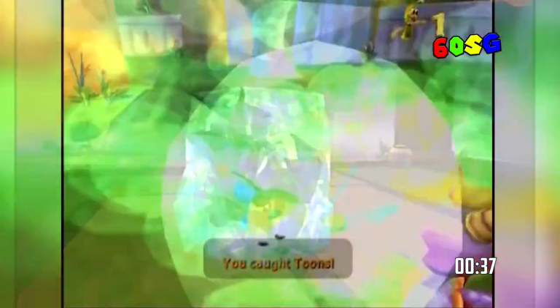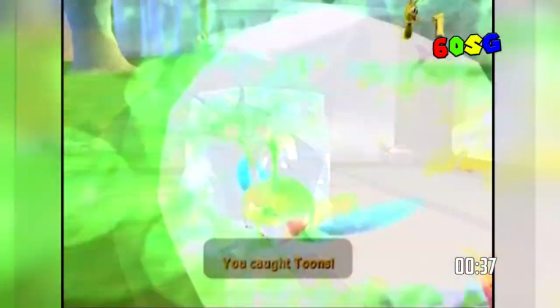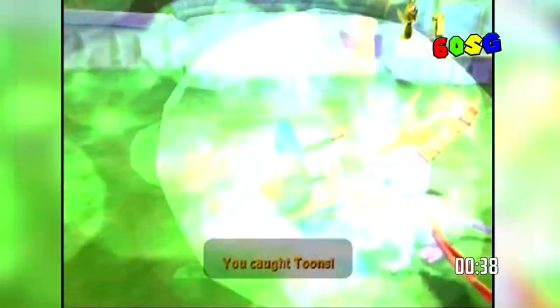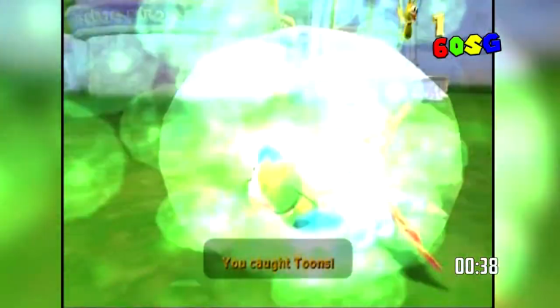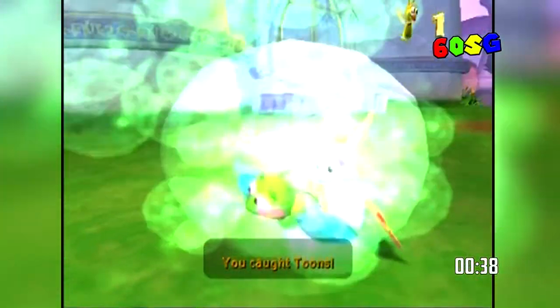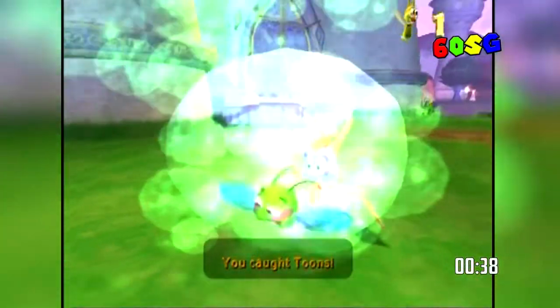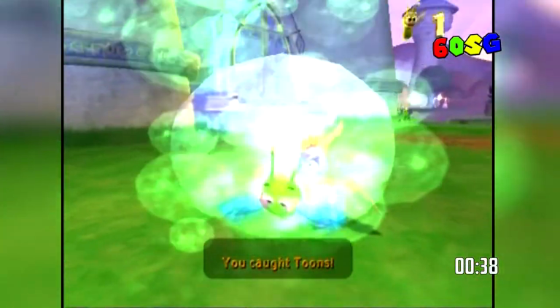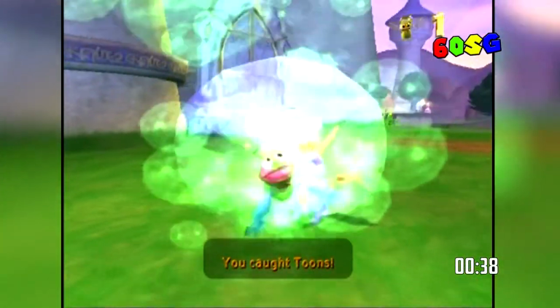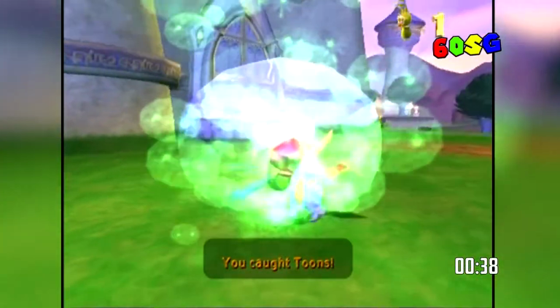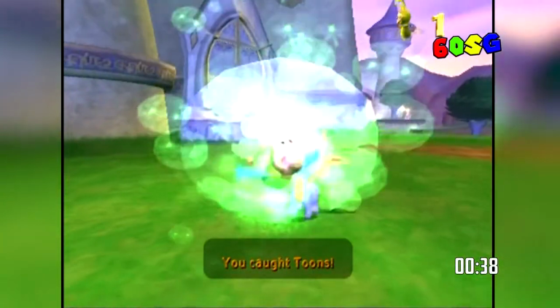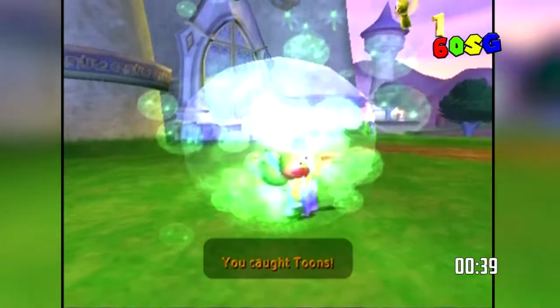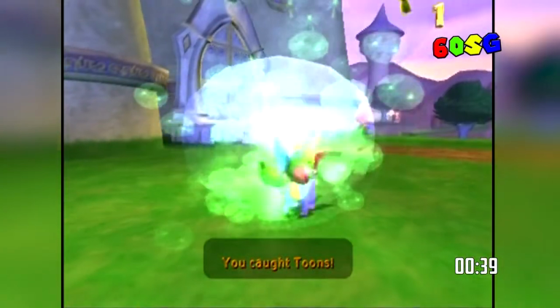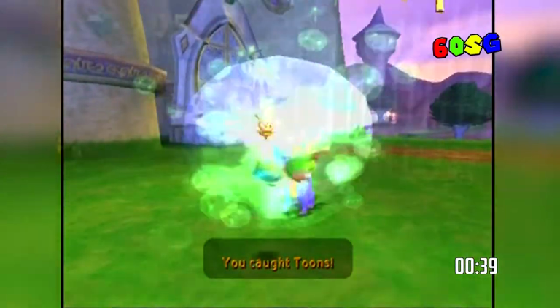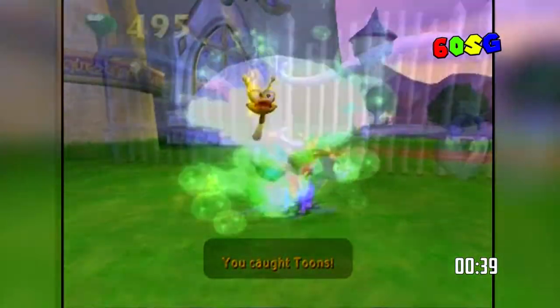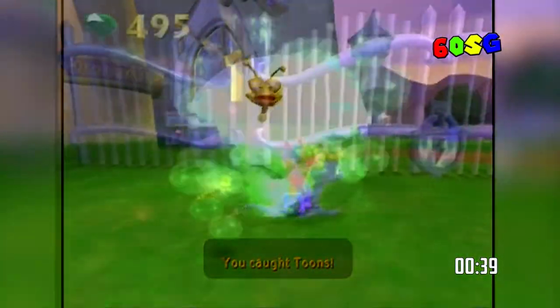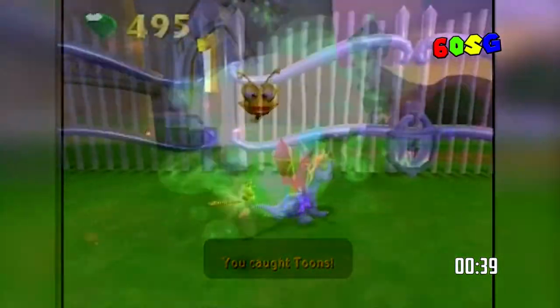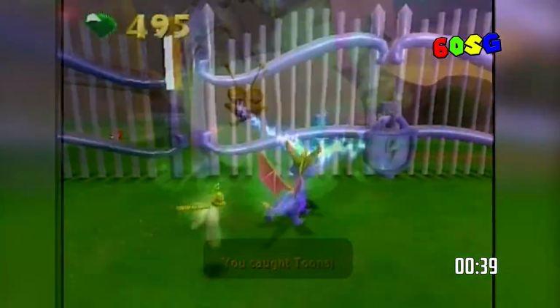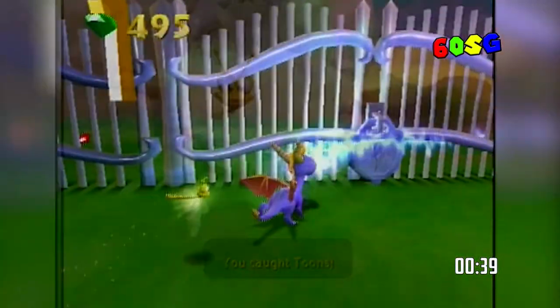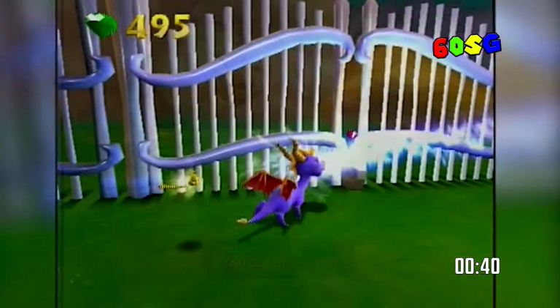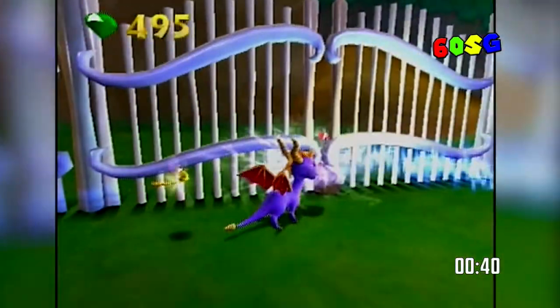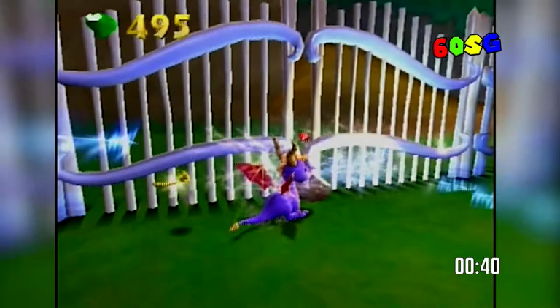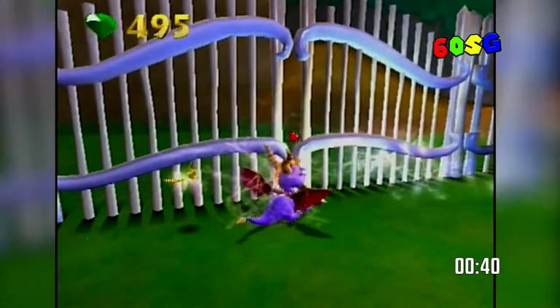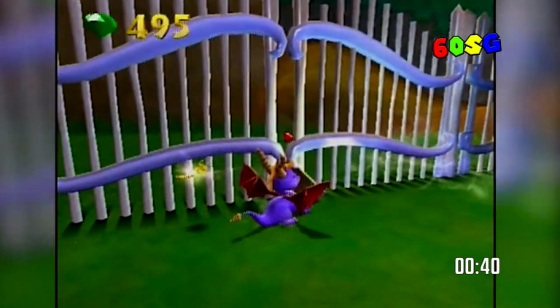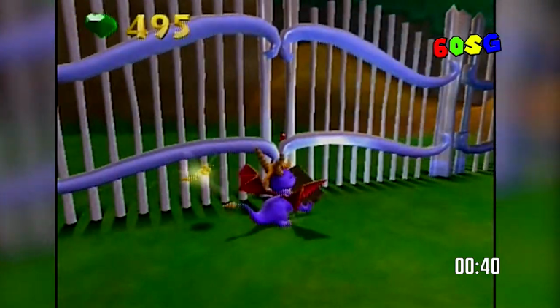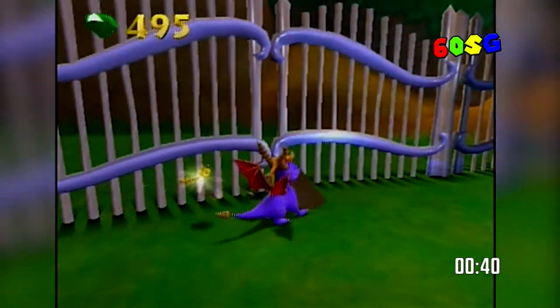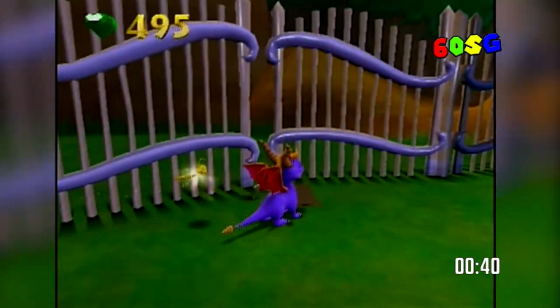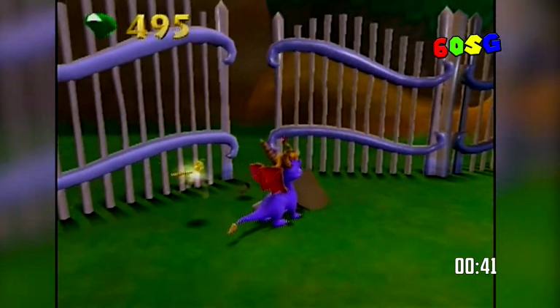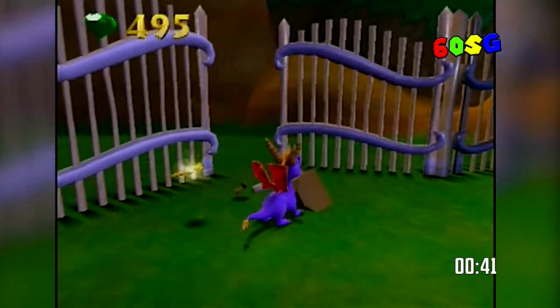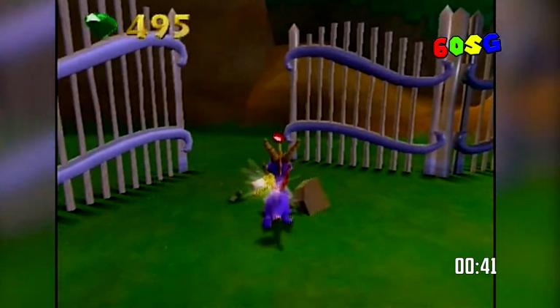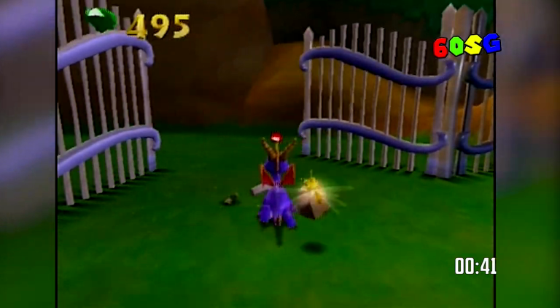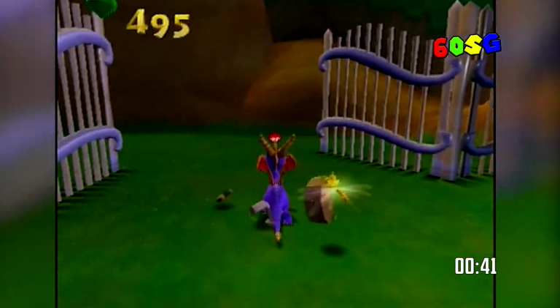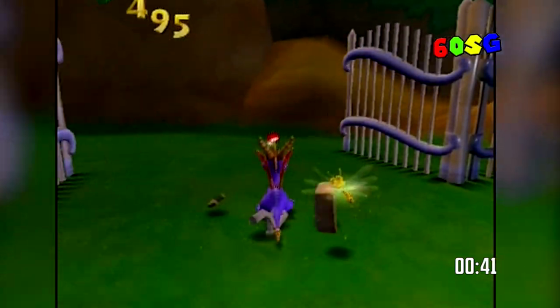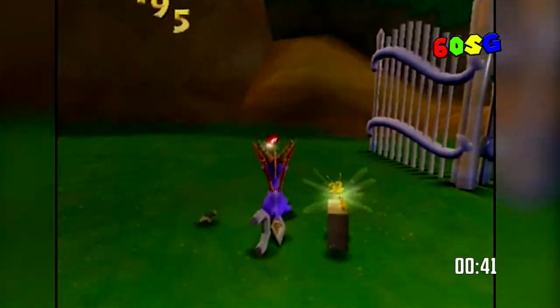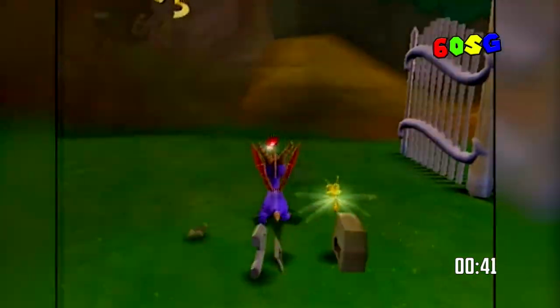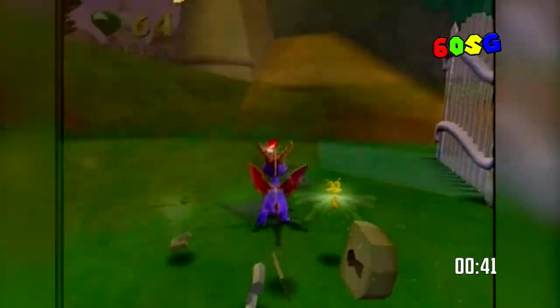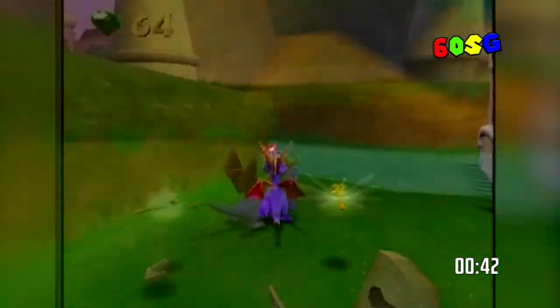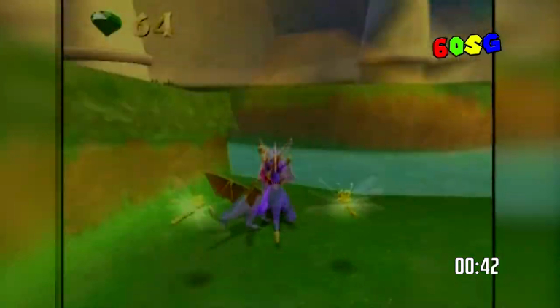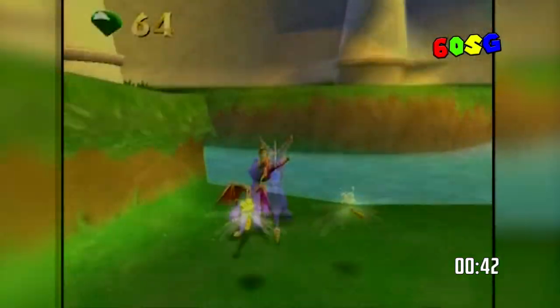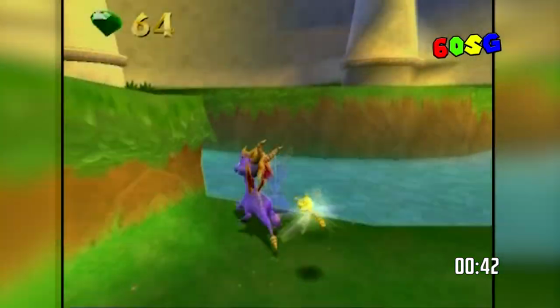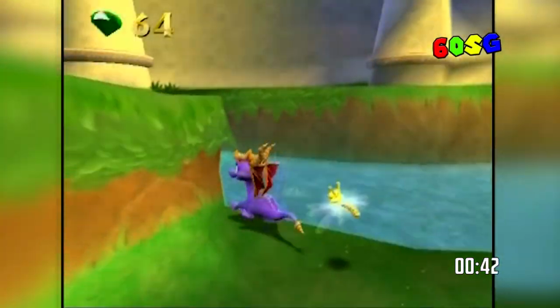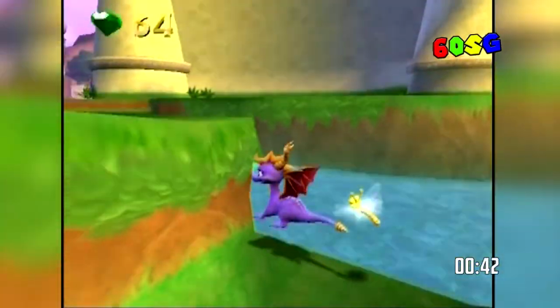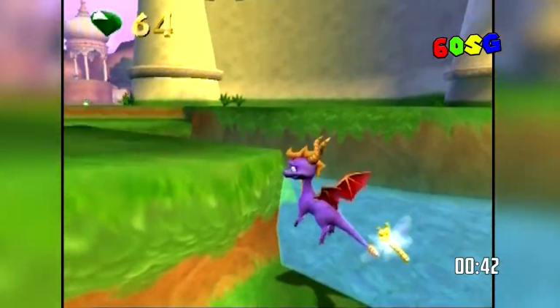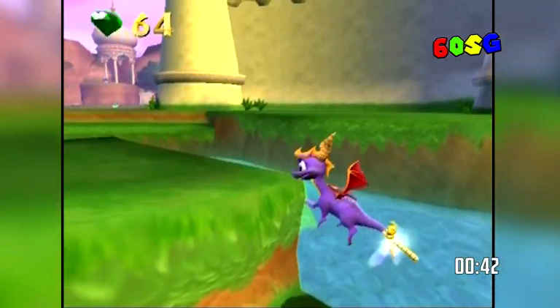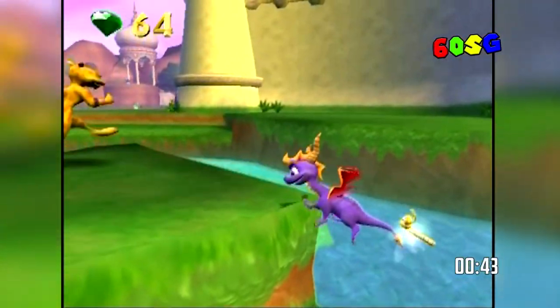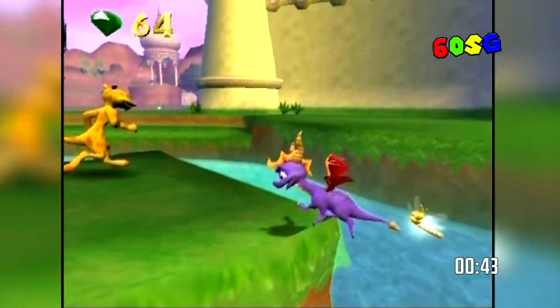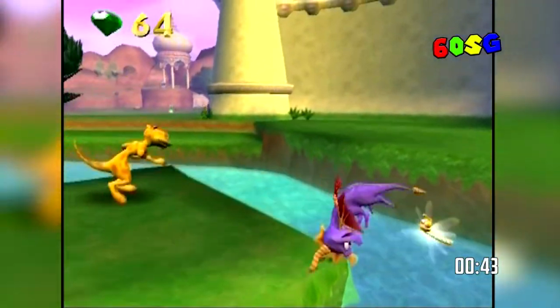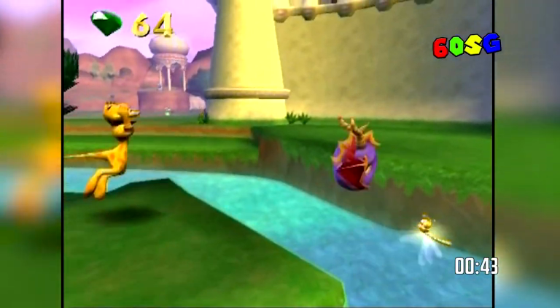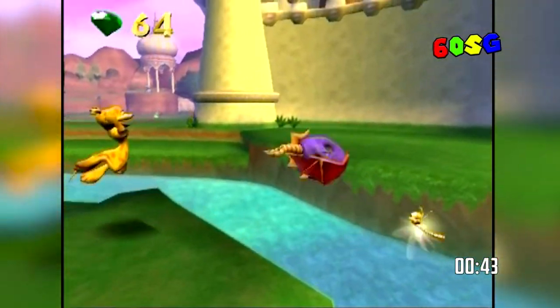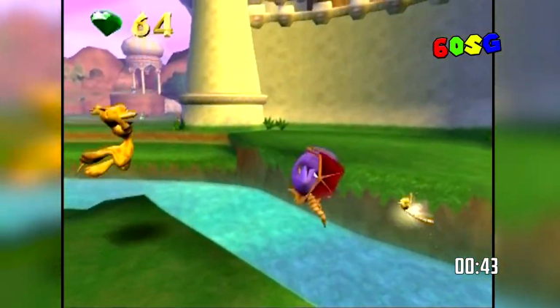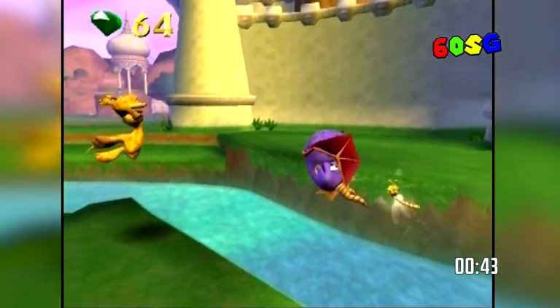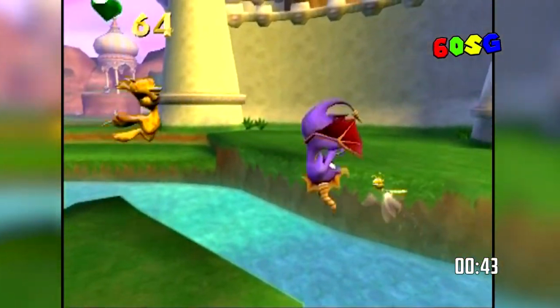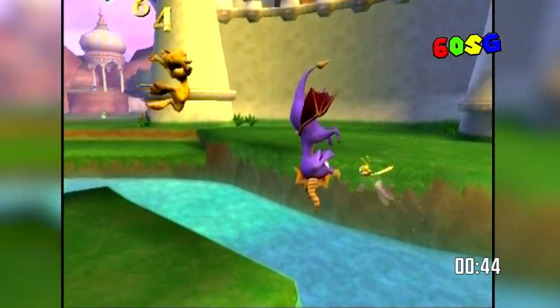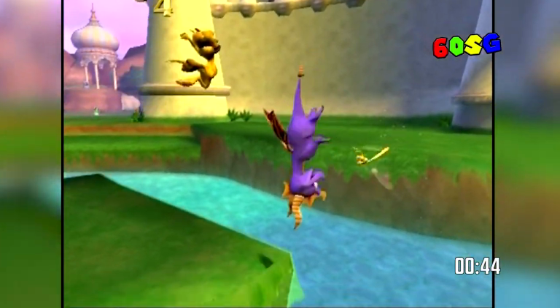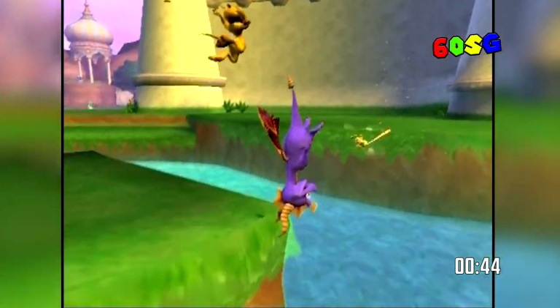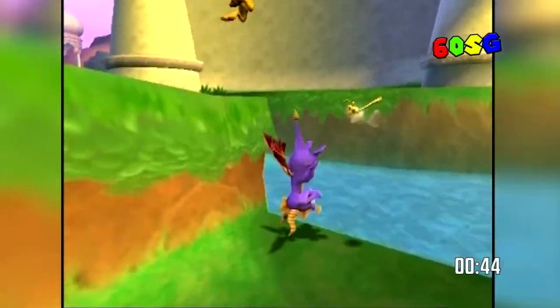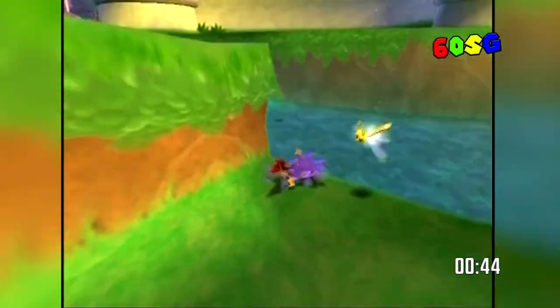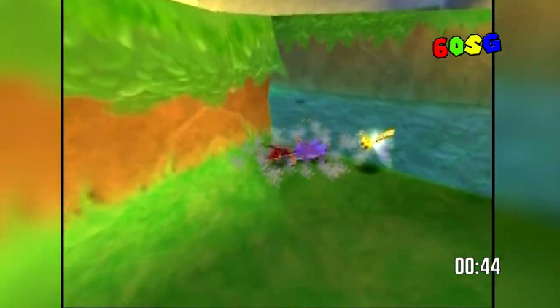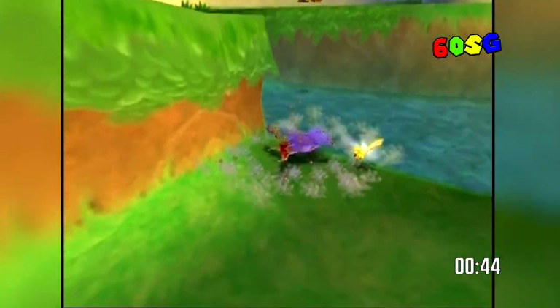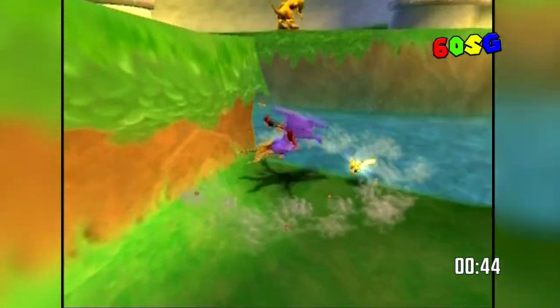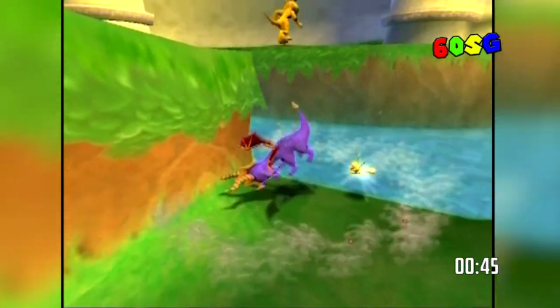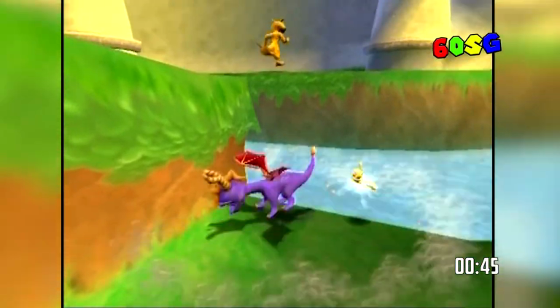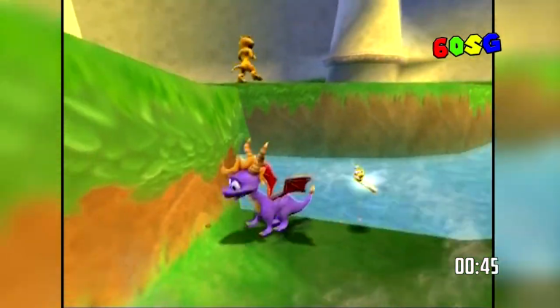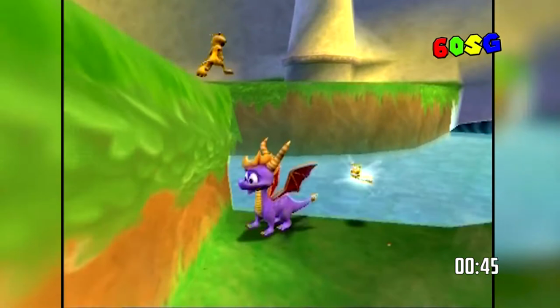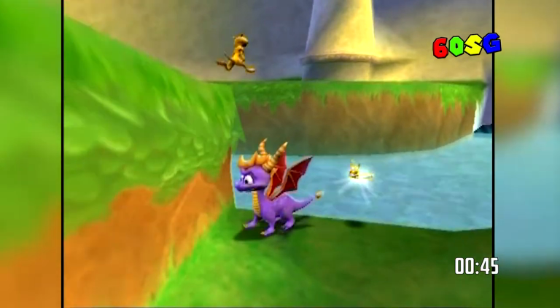As you progress and rescue the Dragonflies, you unlock more Dragon Breath variants. In turn, this helps you unlock more realms and leads to the final showdown with Ripto.